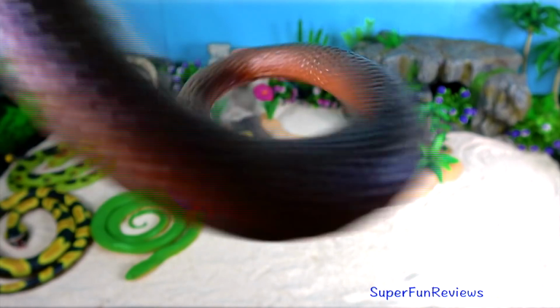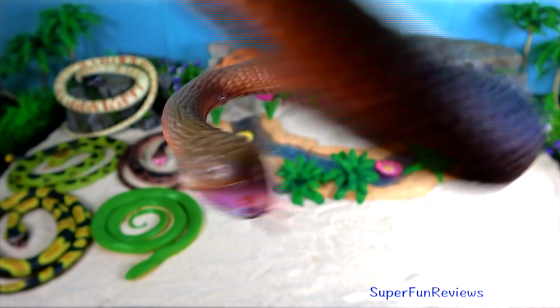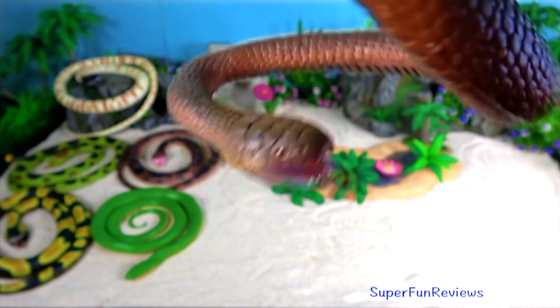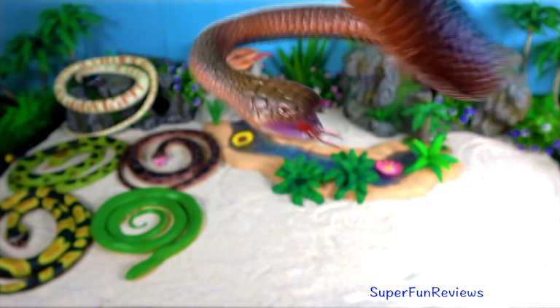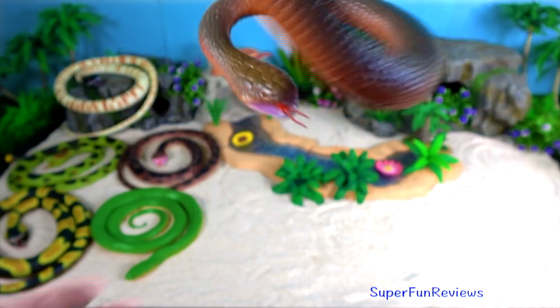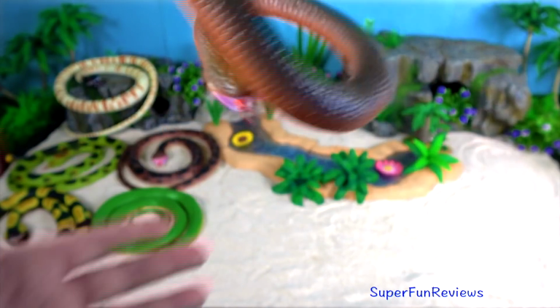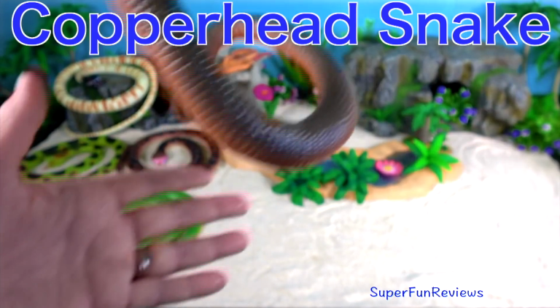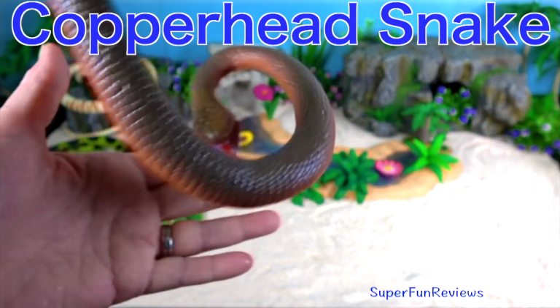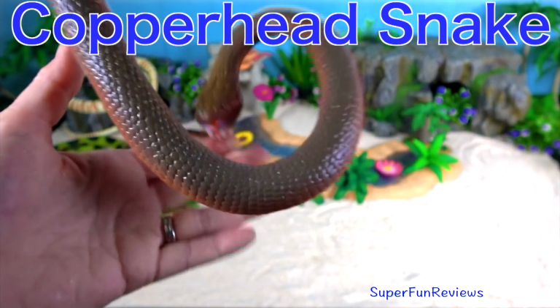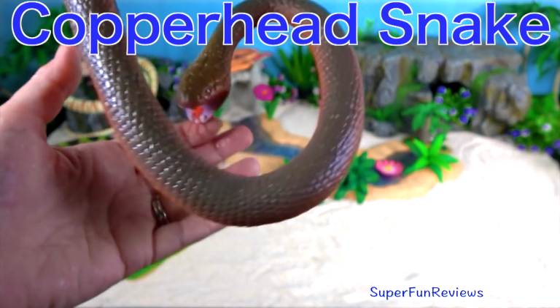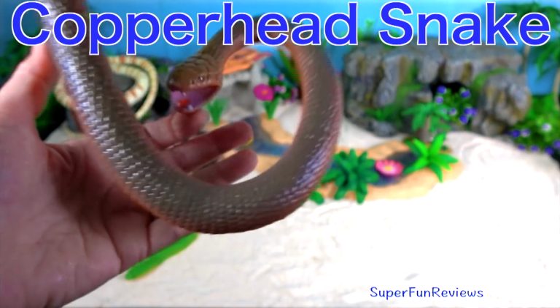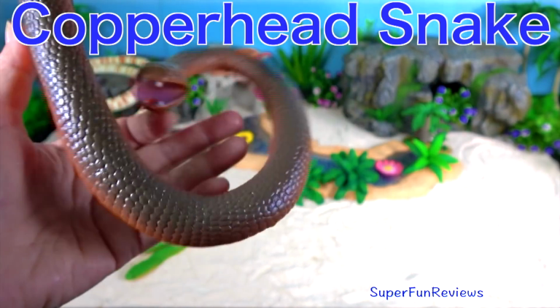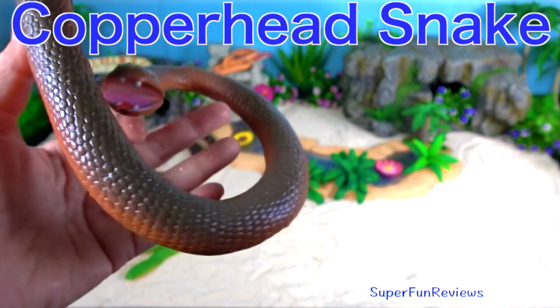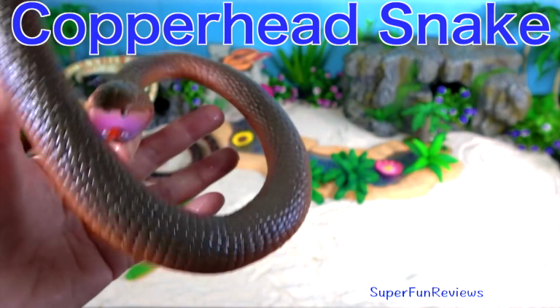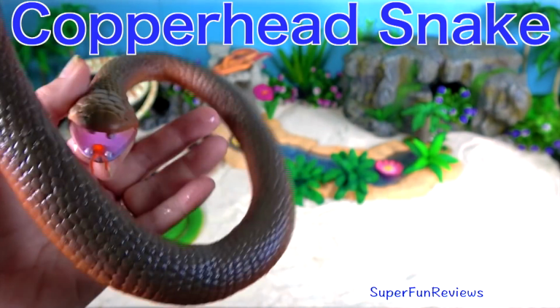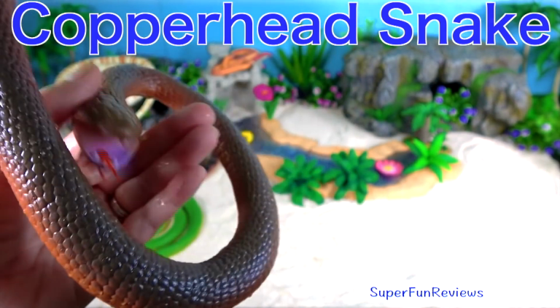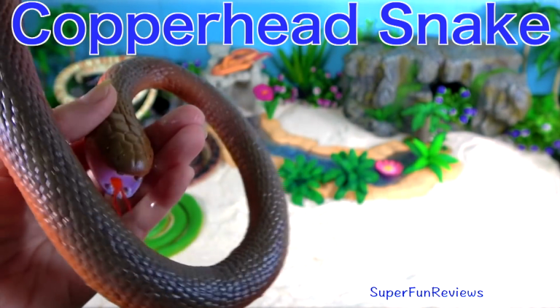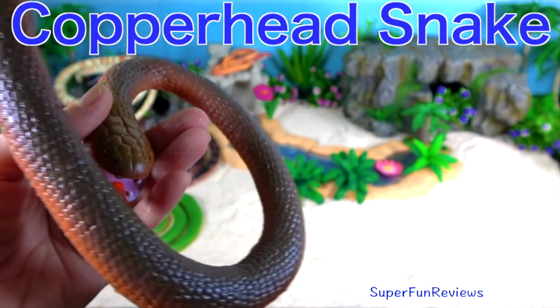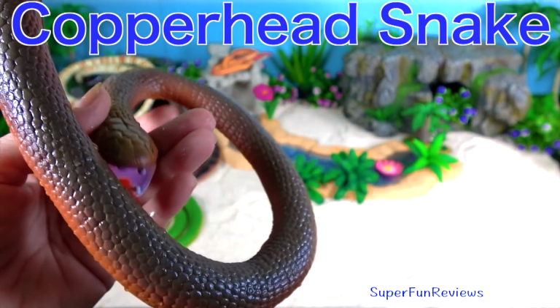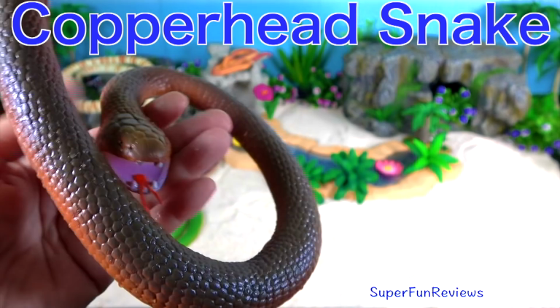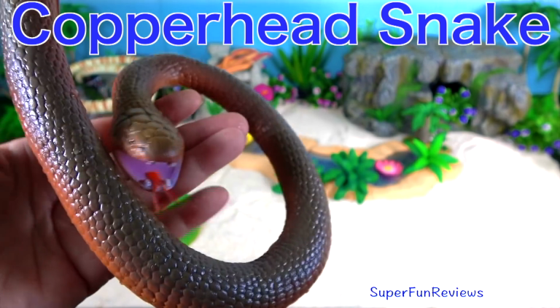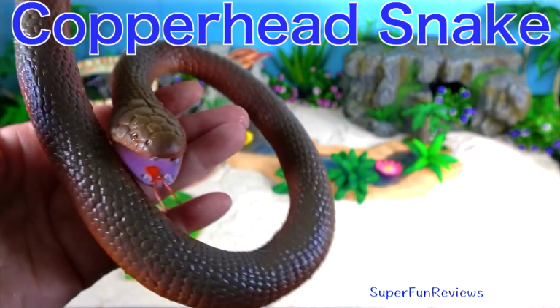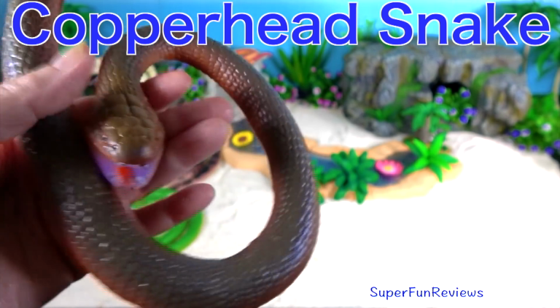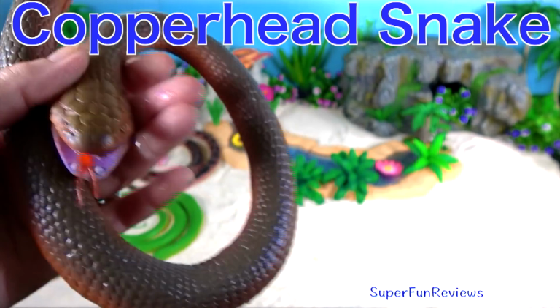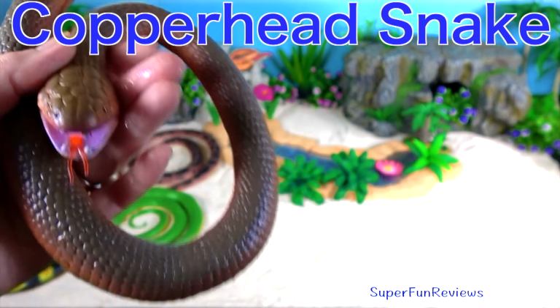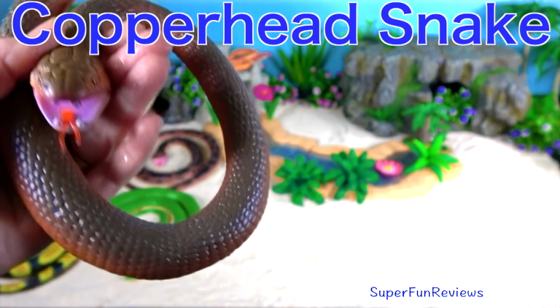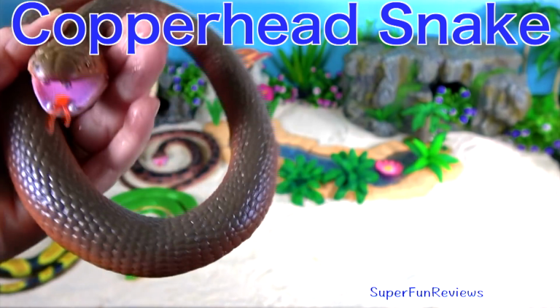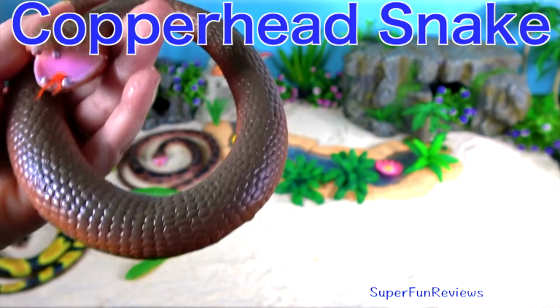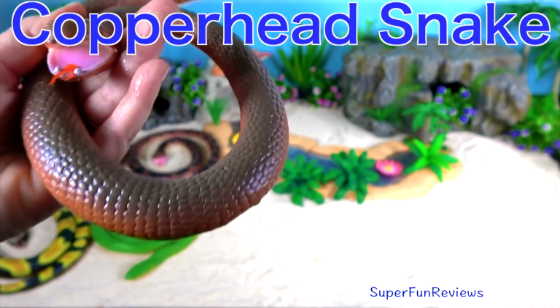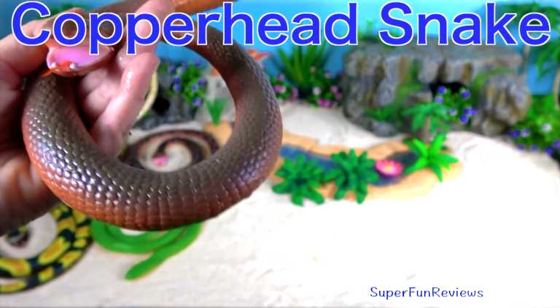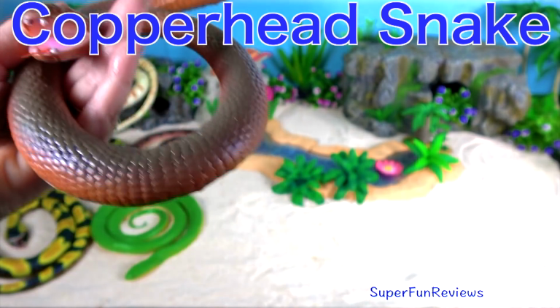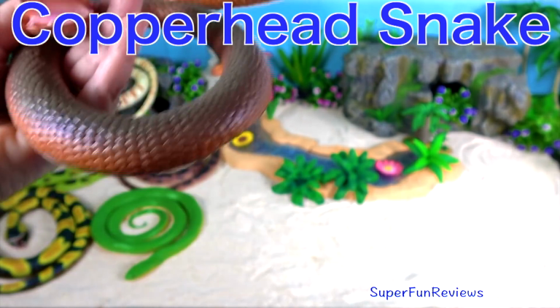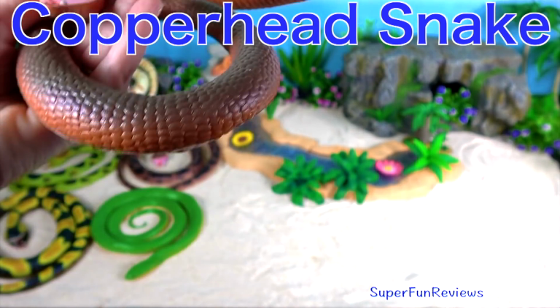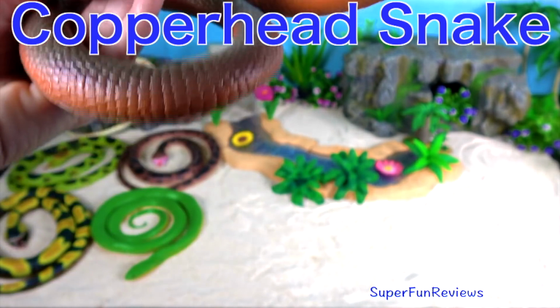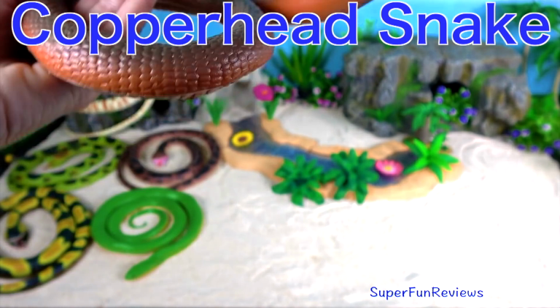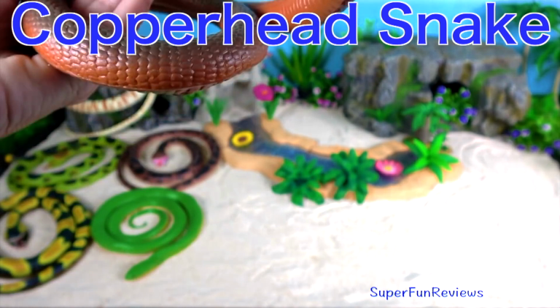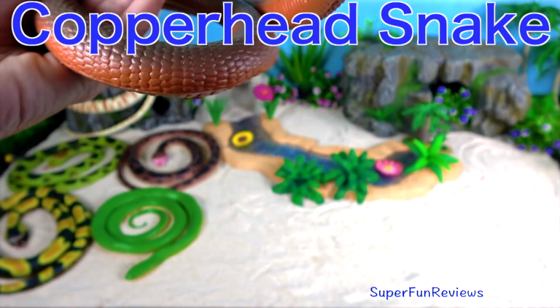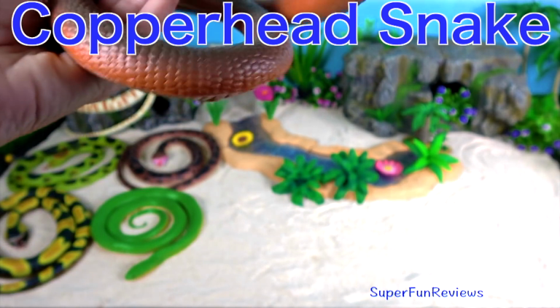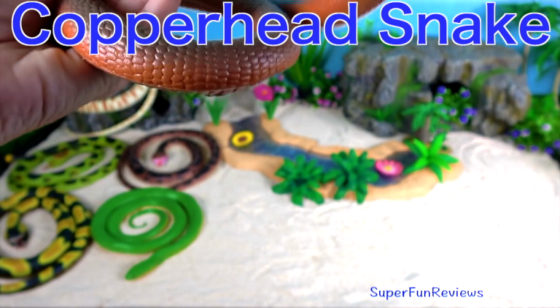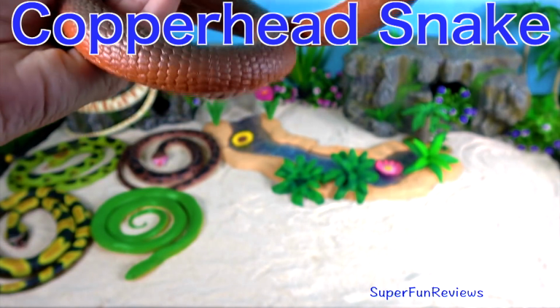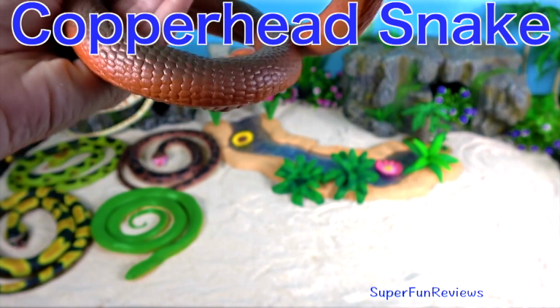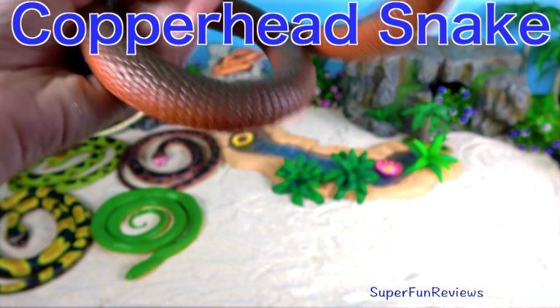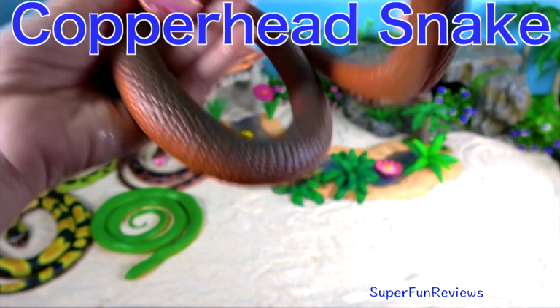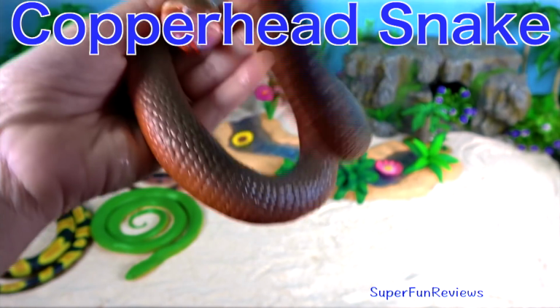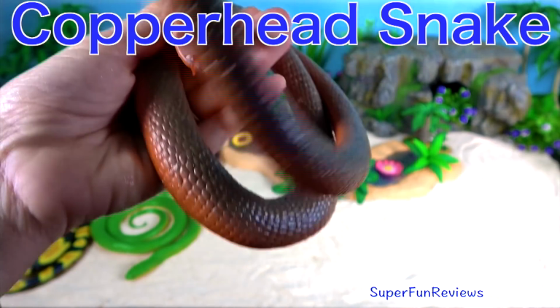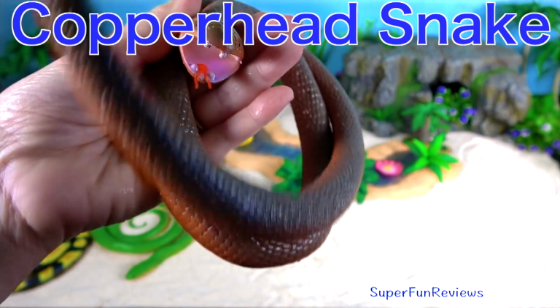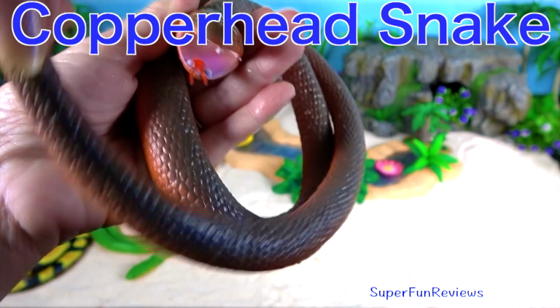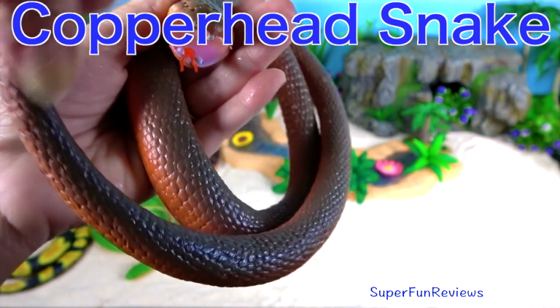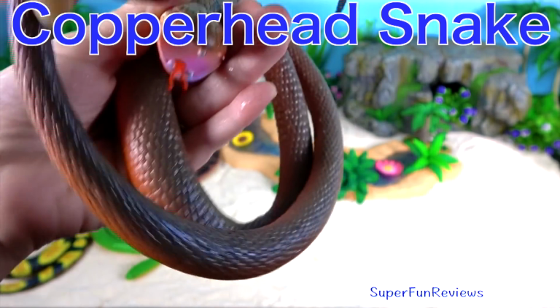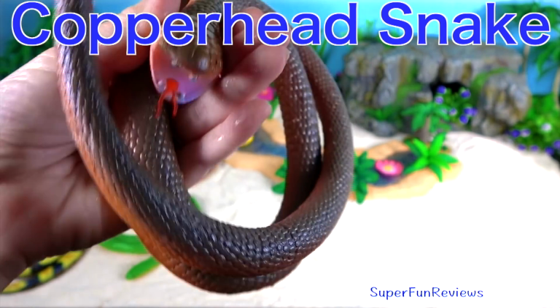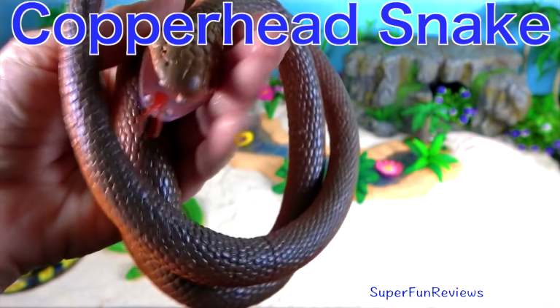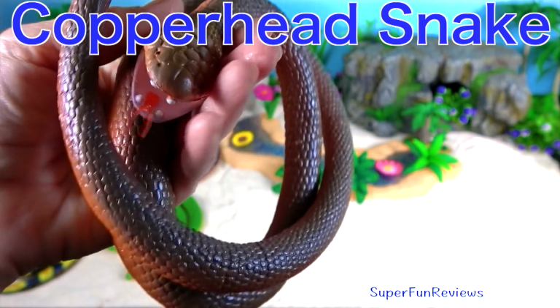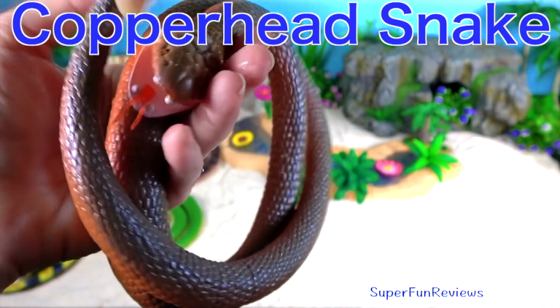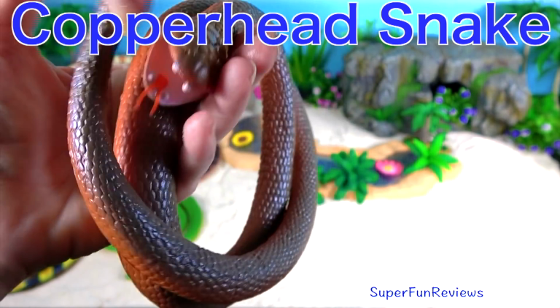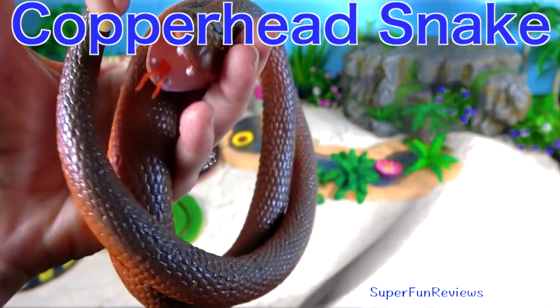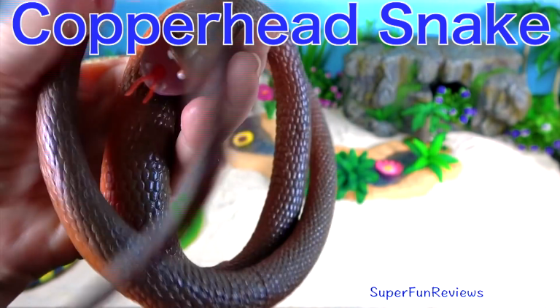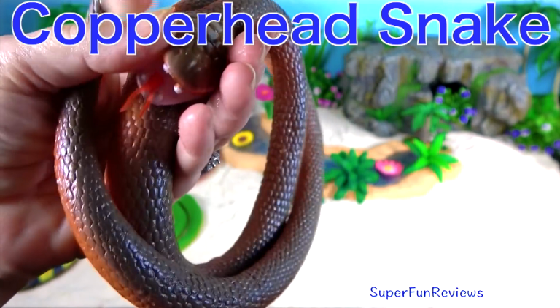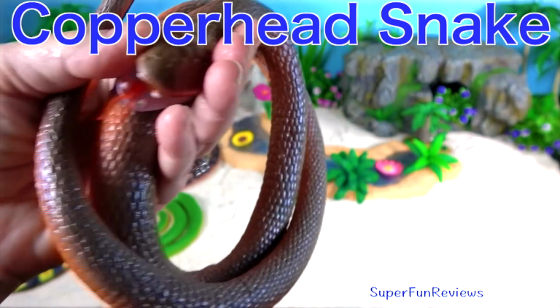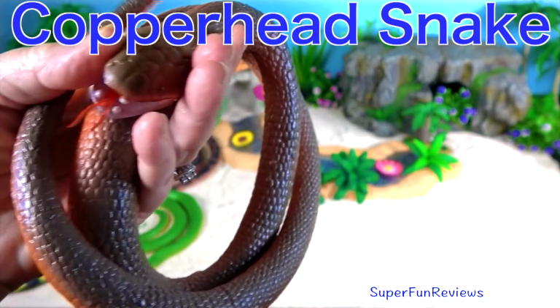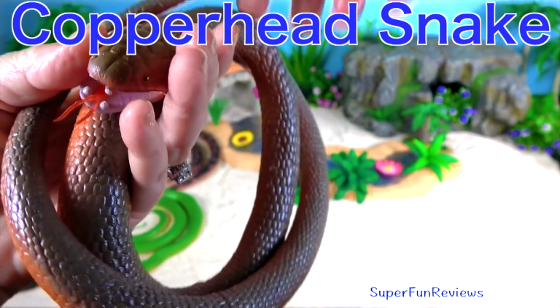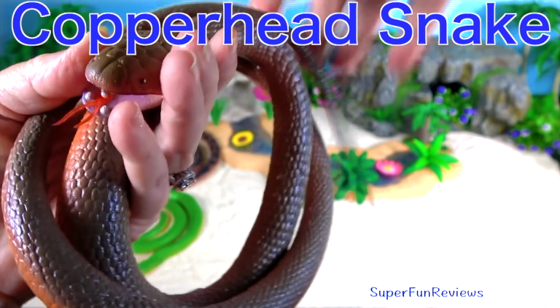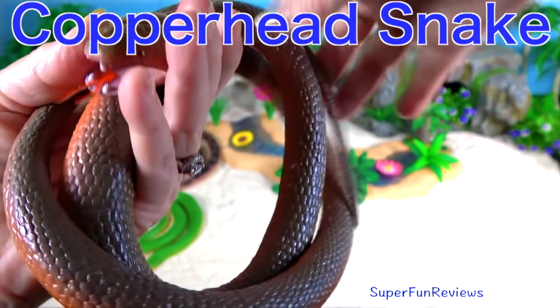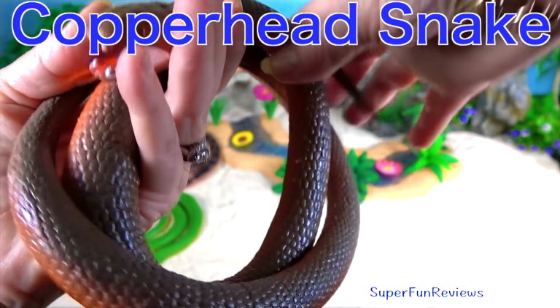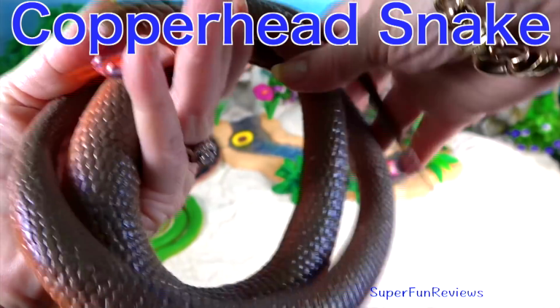The copperhead snake is a species of venomous snake endemic to eastern North America.